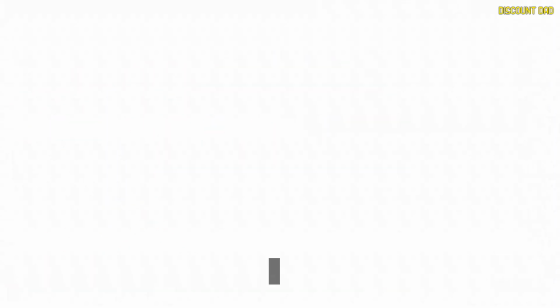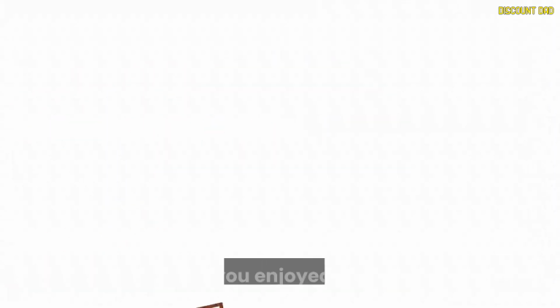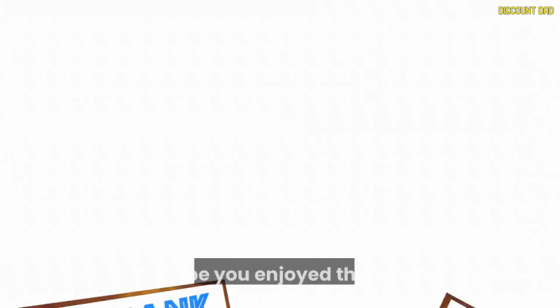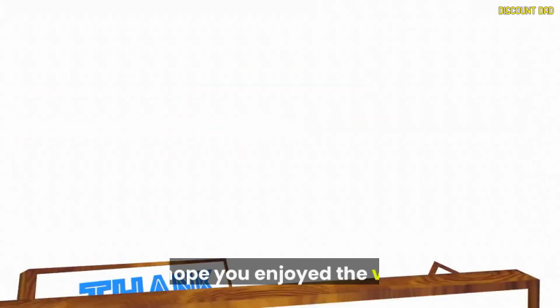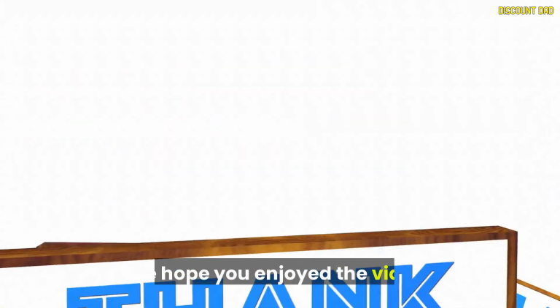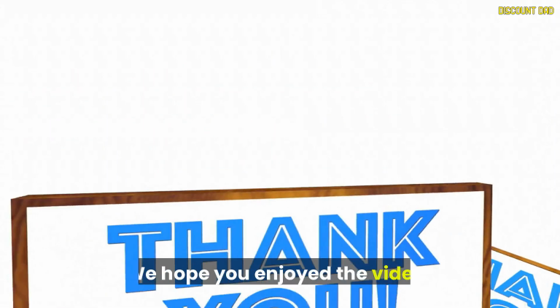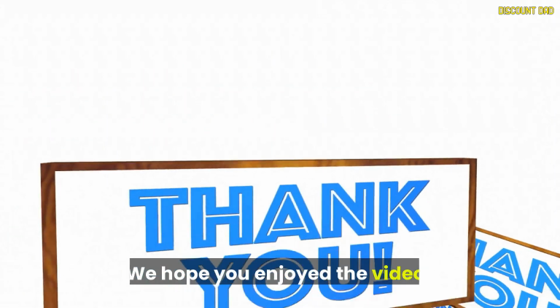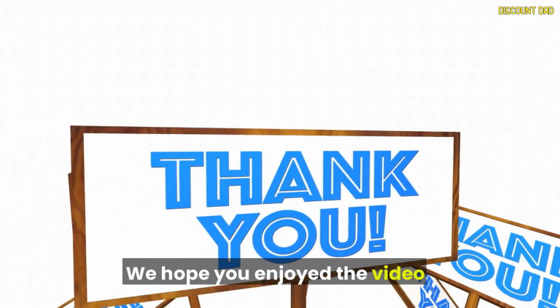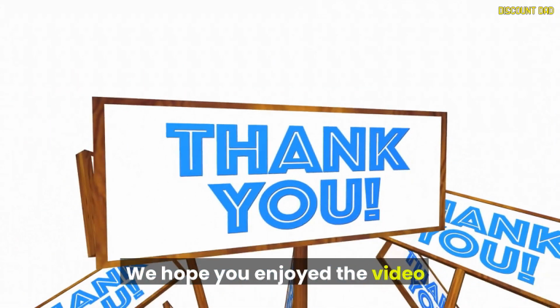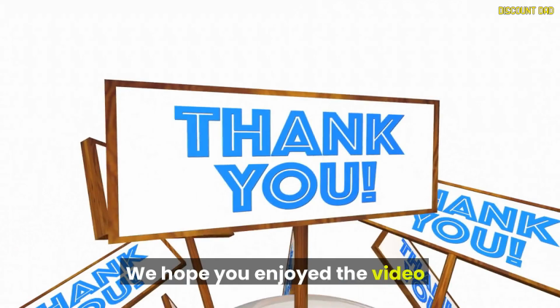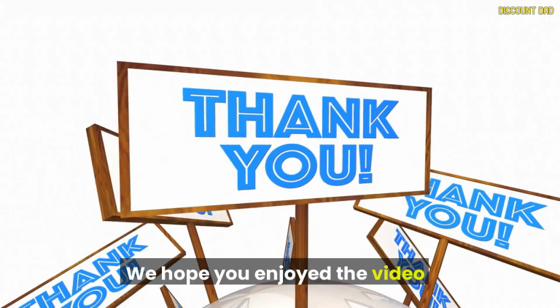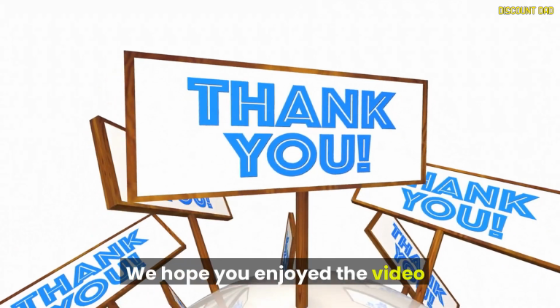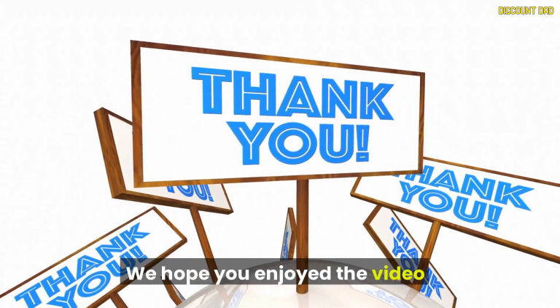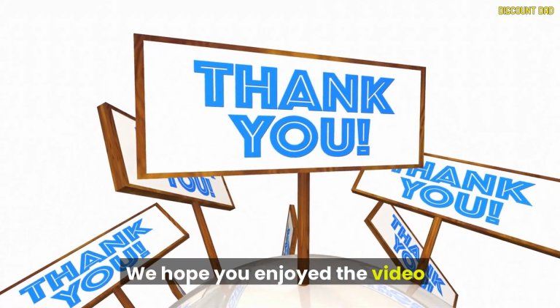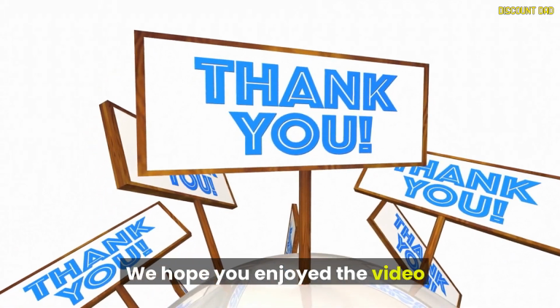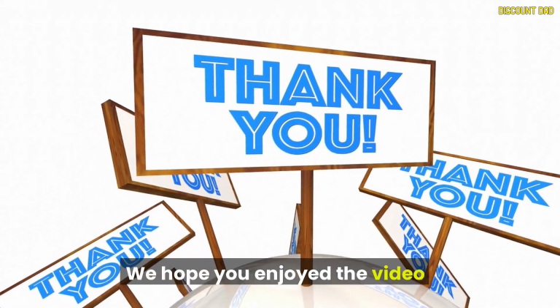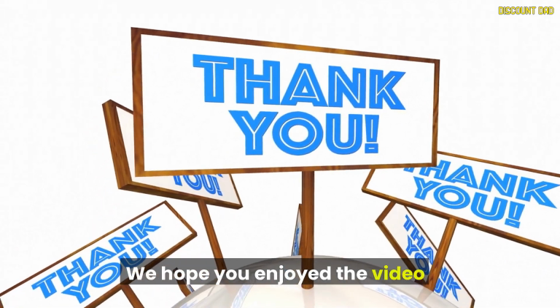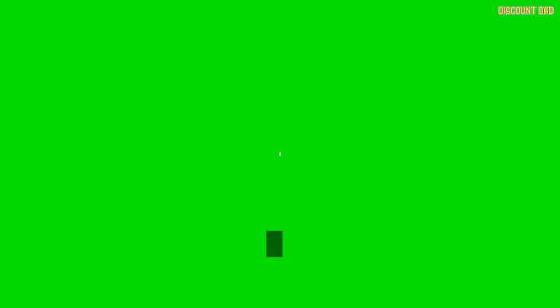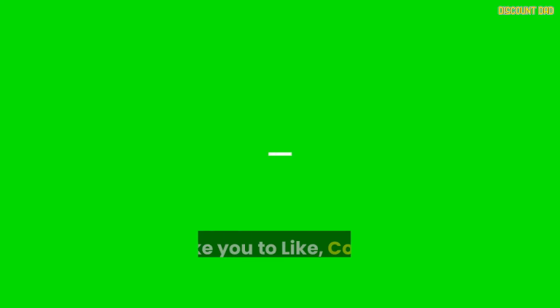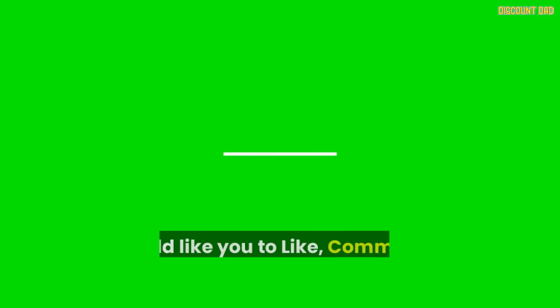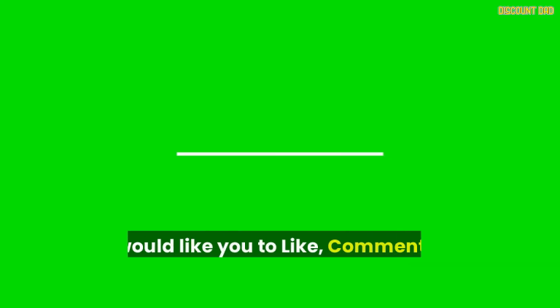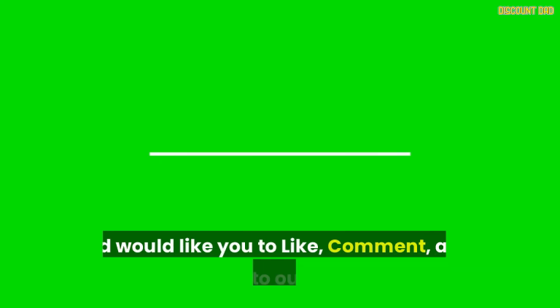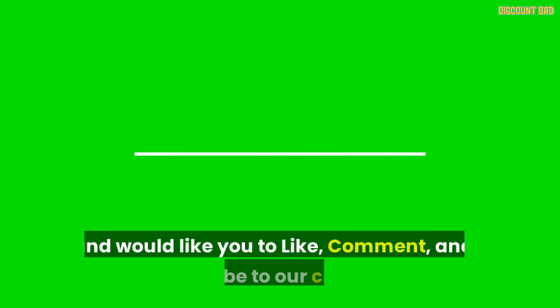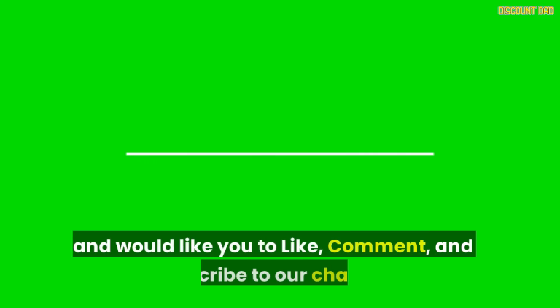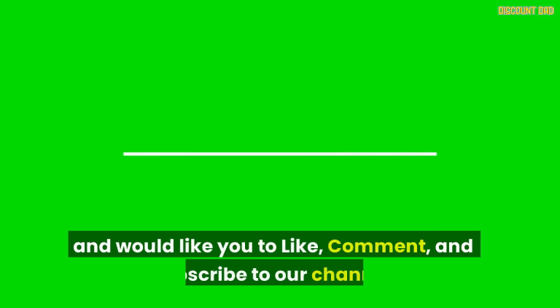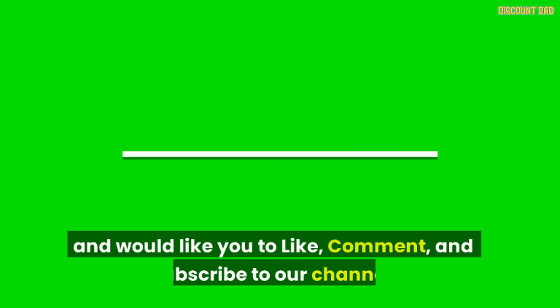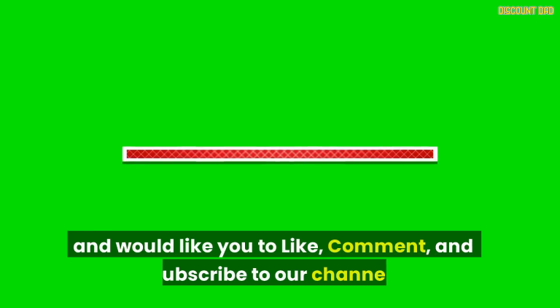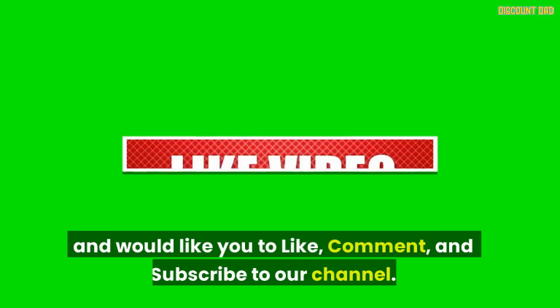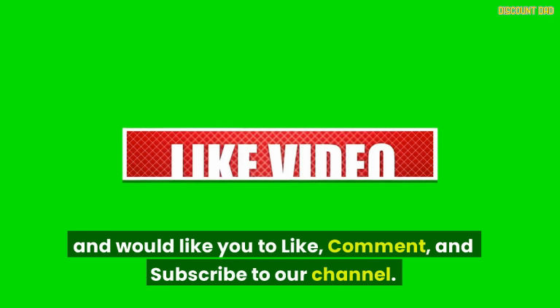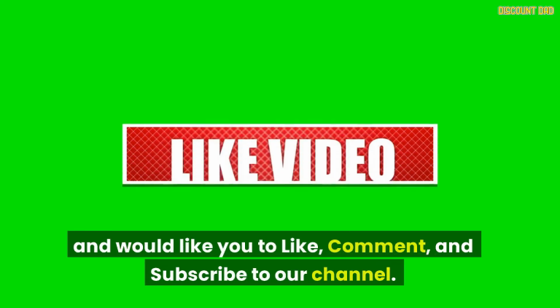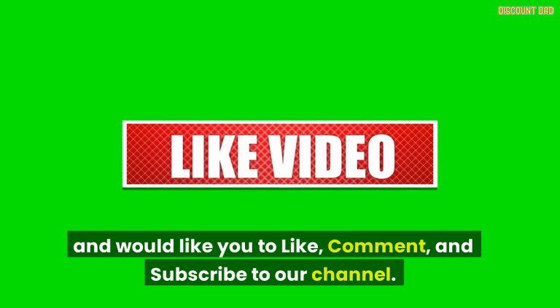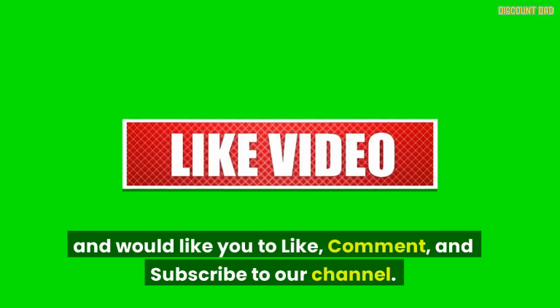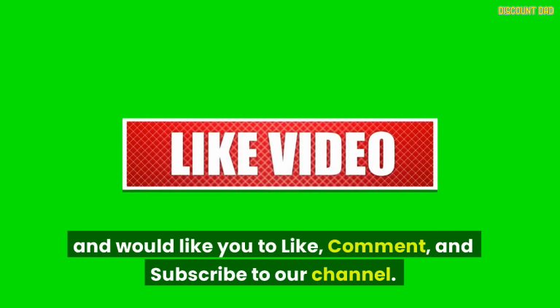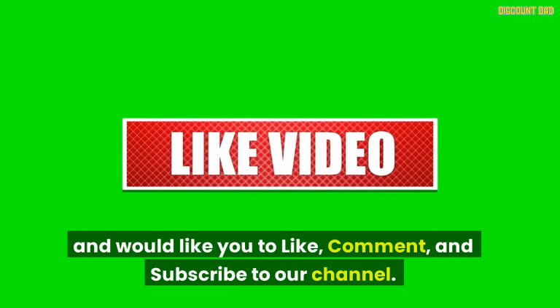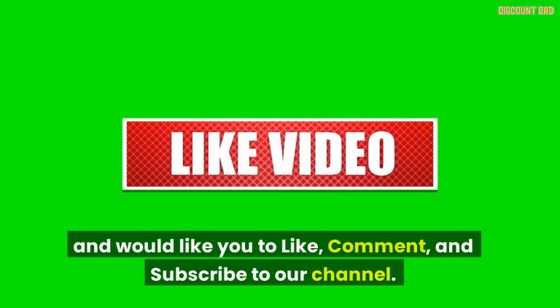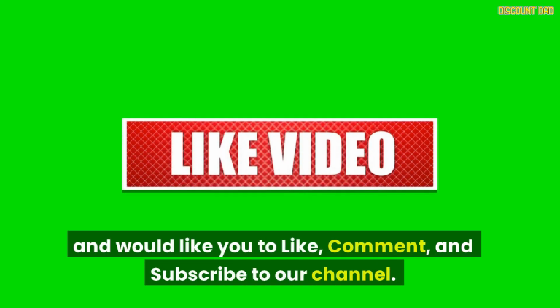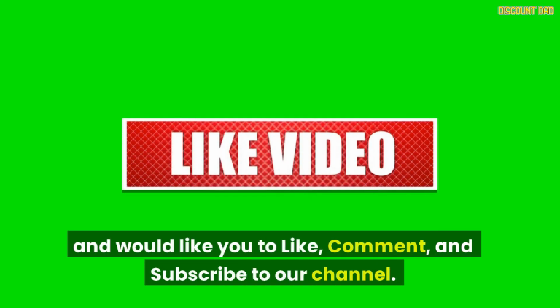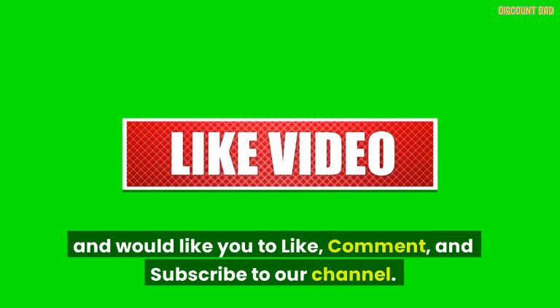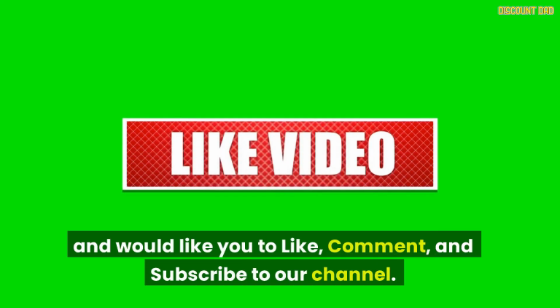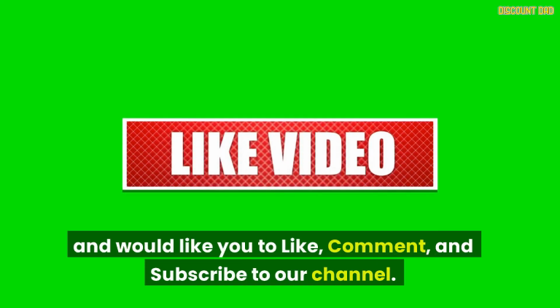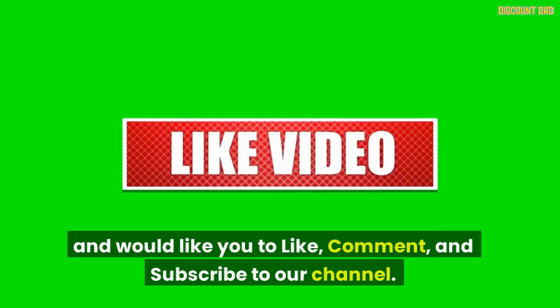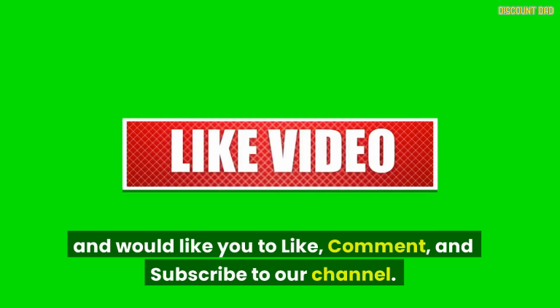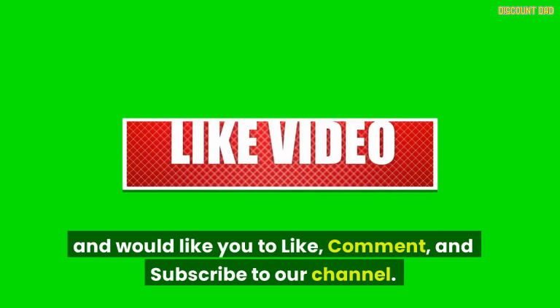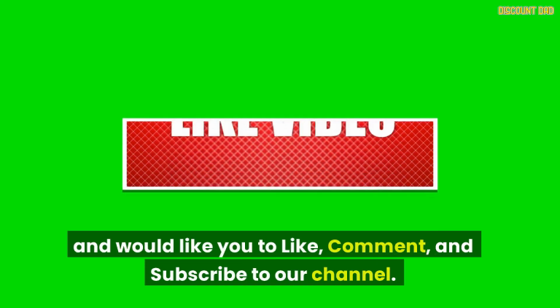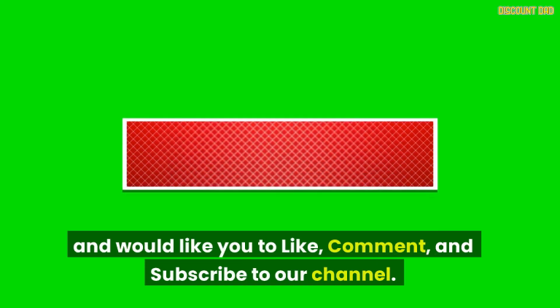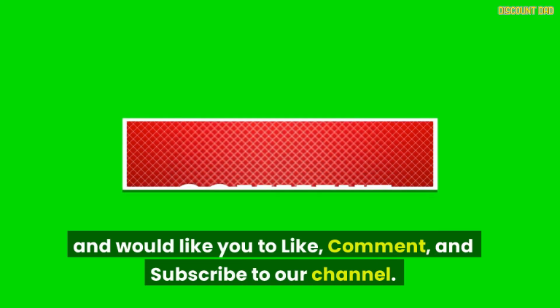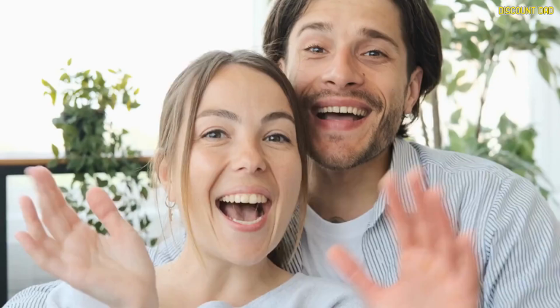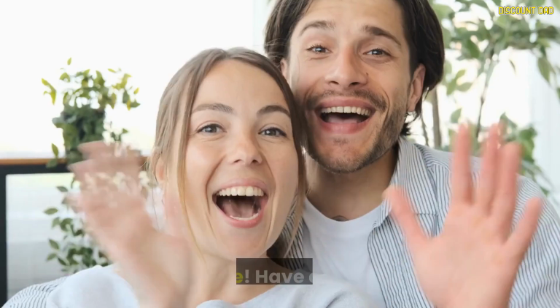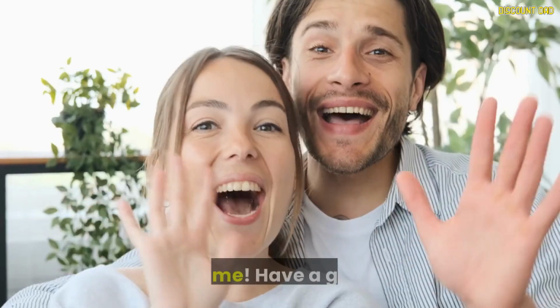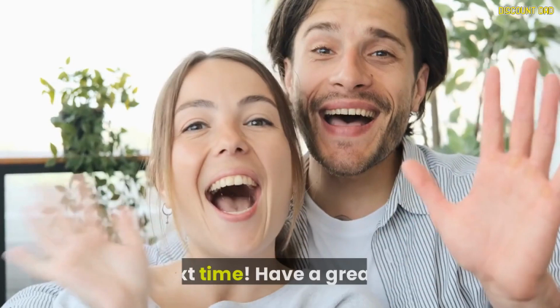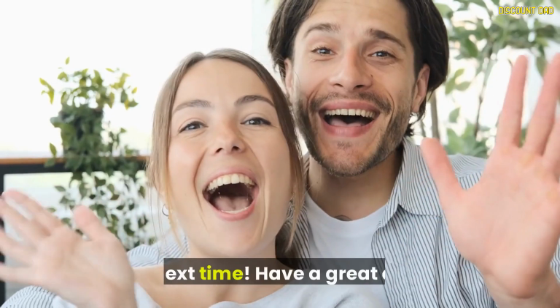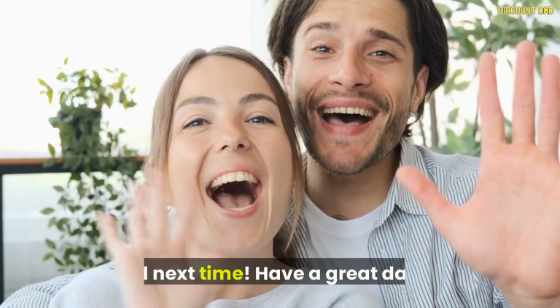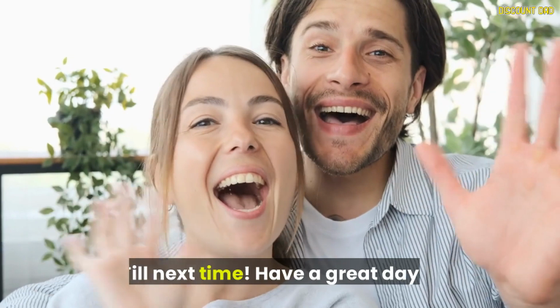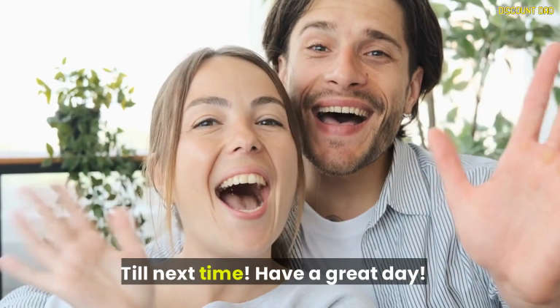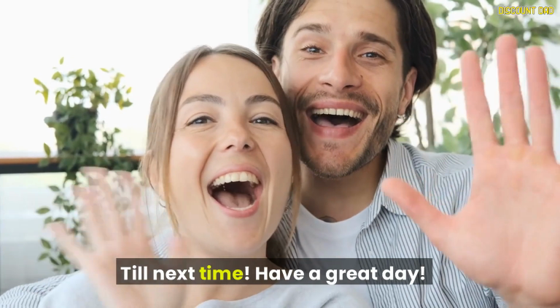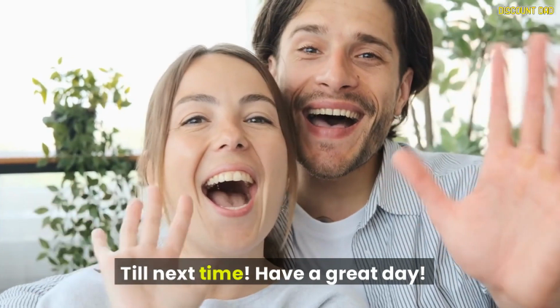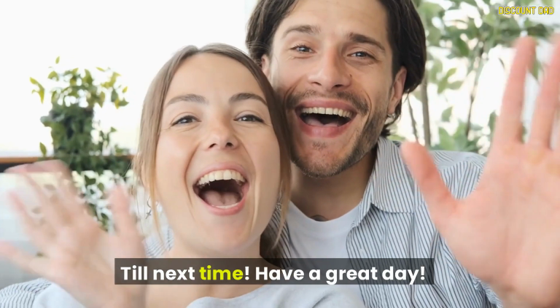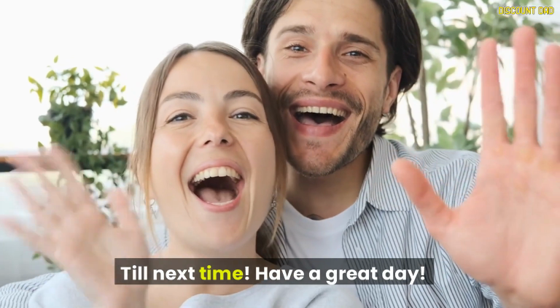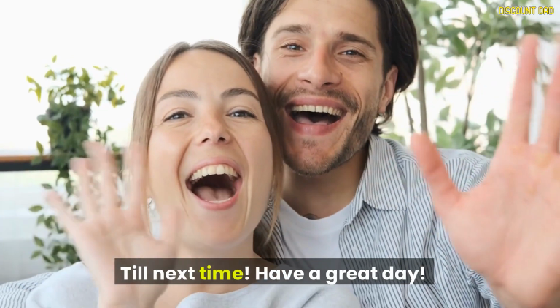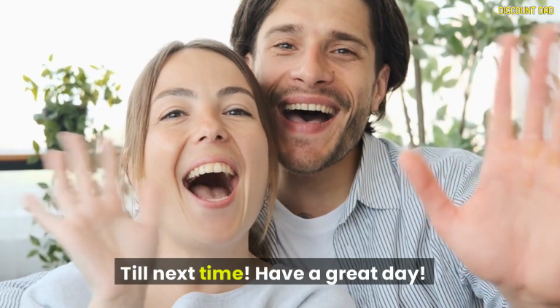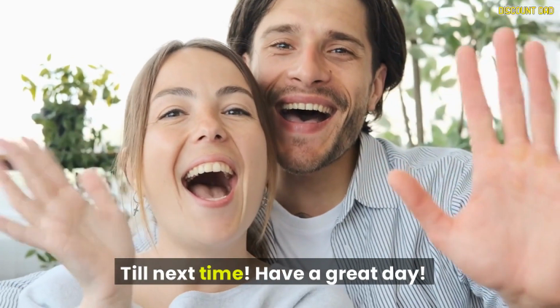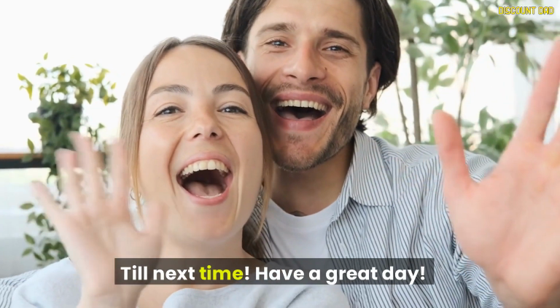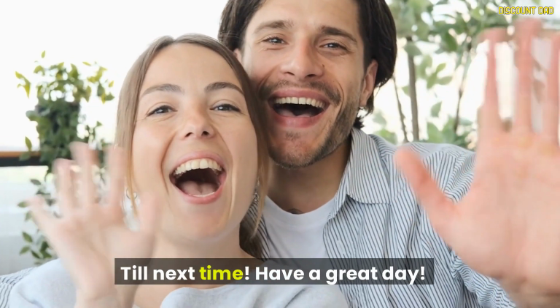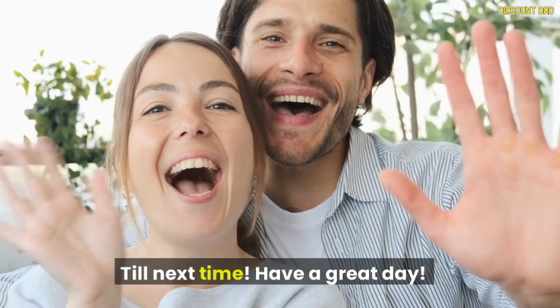We hope you enjoyed the video, and we would like you to like, comment, and subscribe to our channel. Till next time, have a great day.